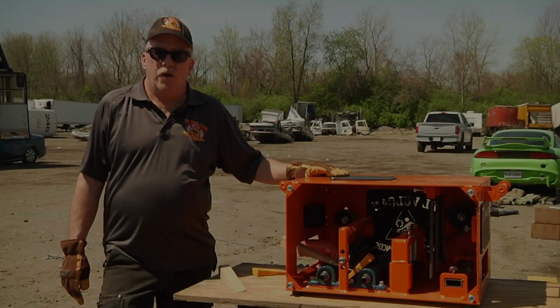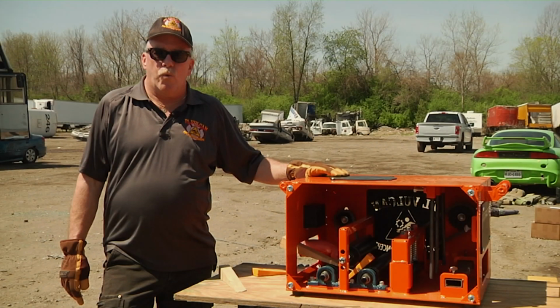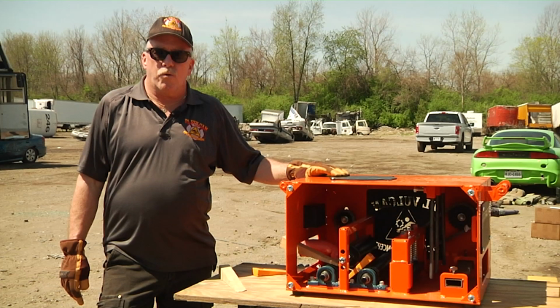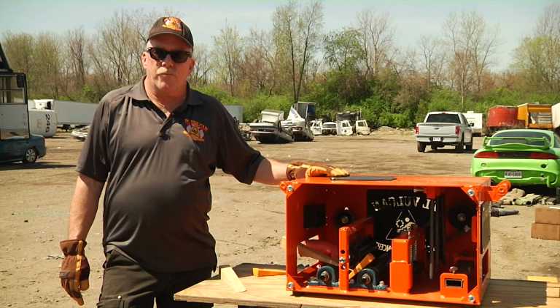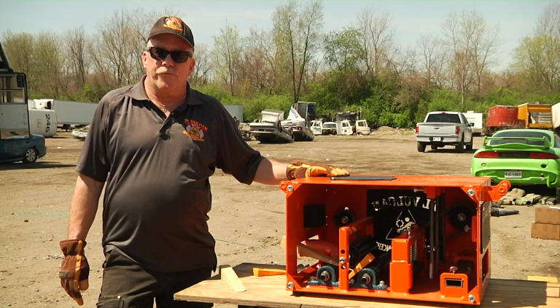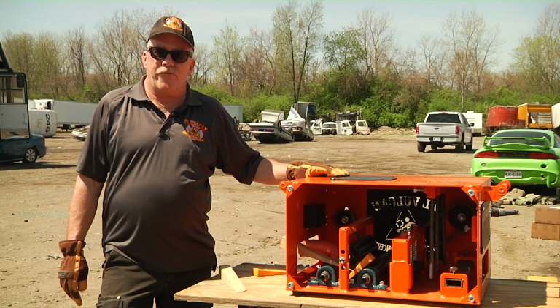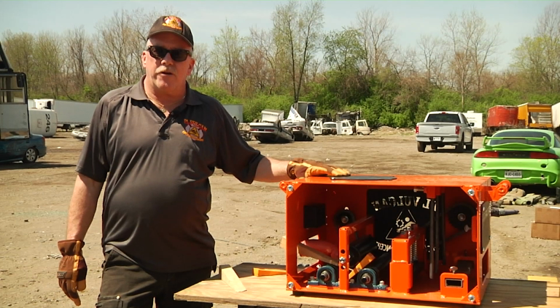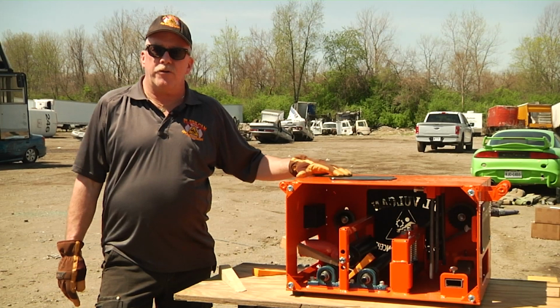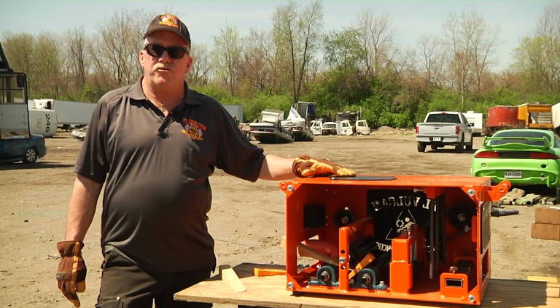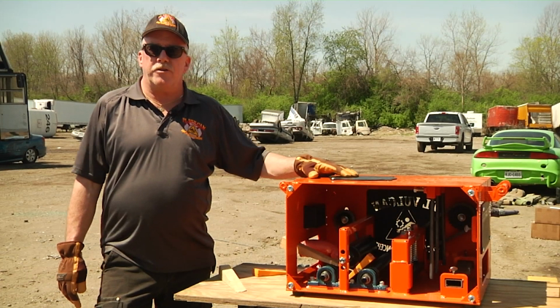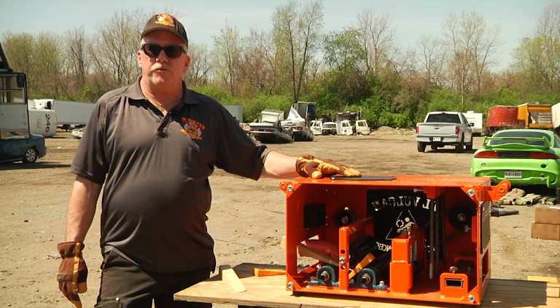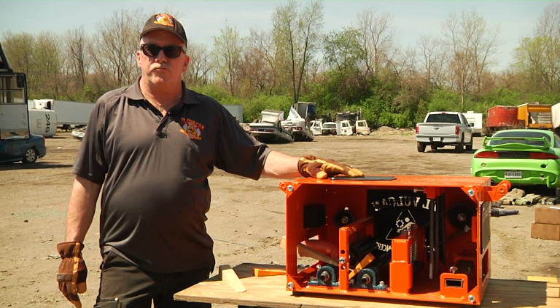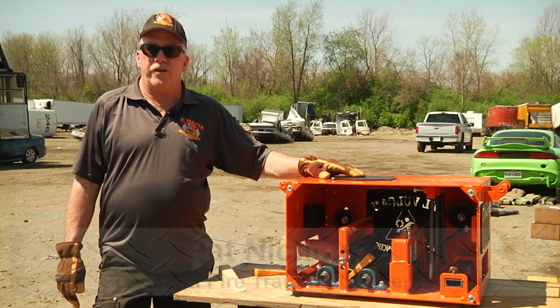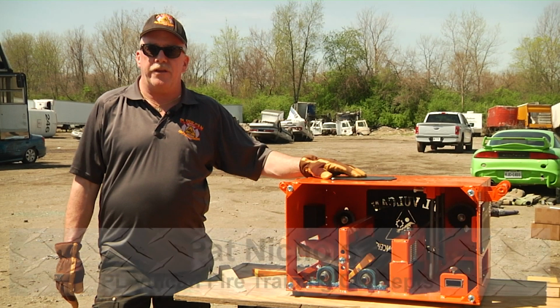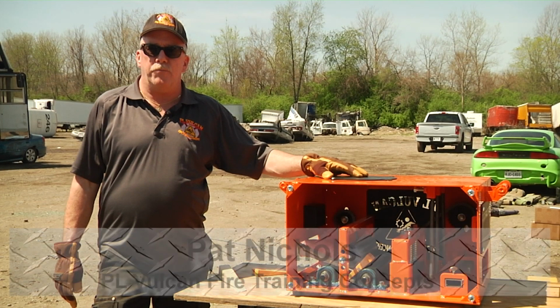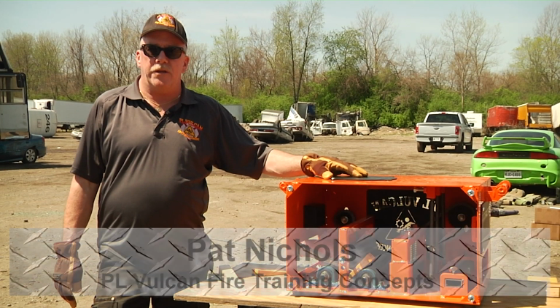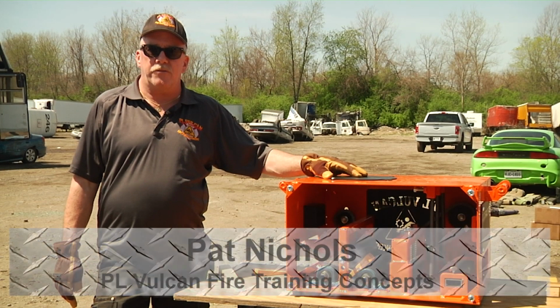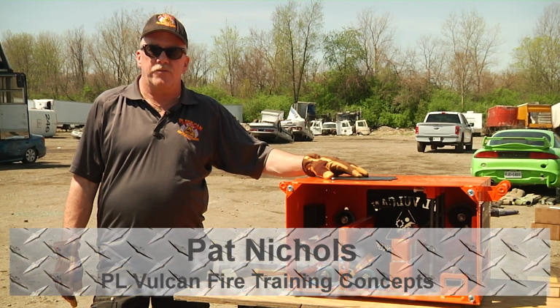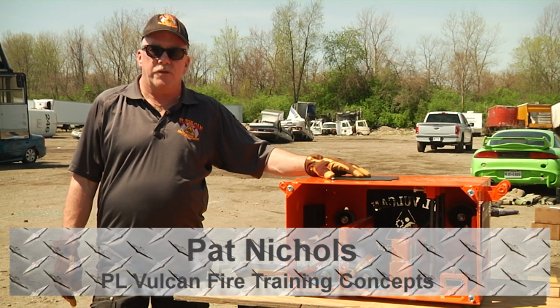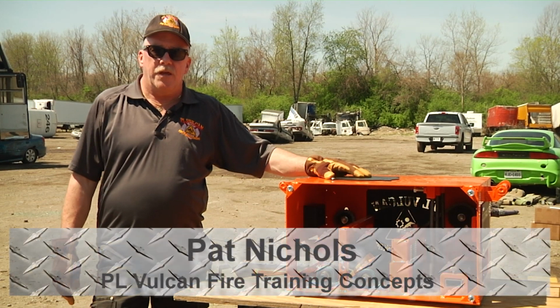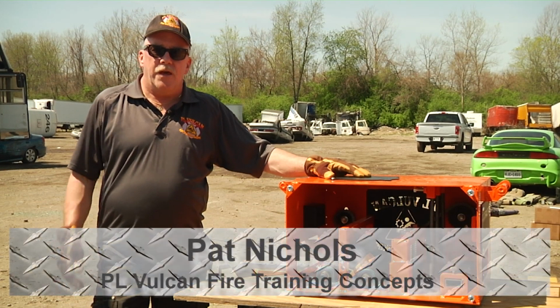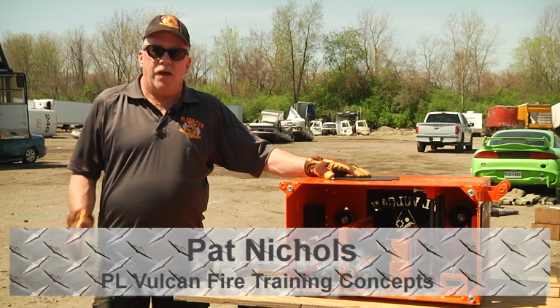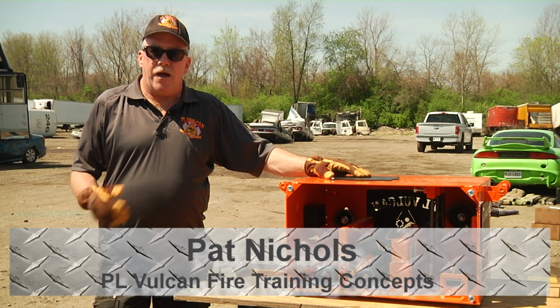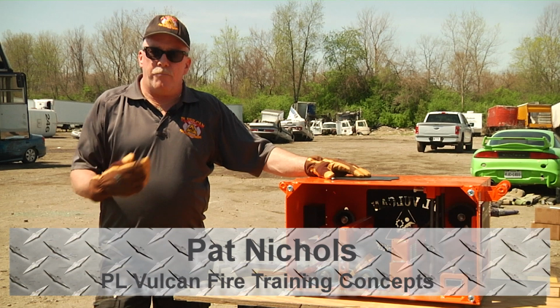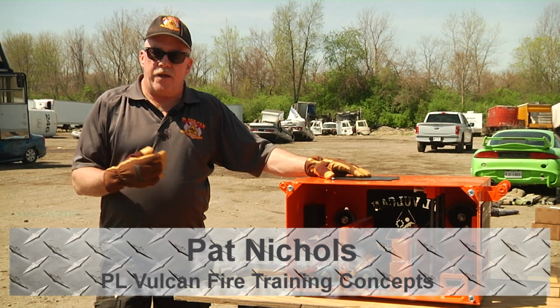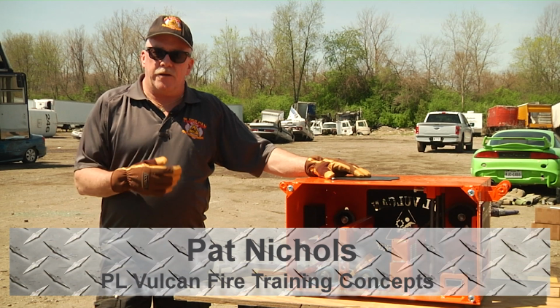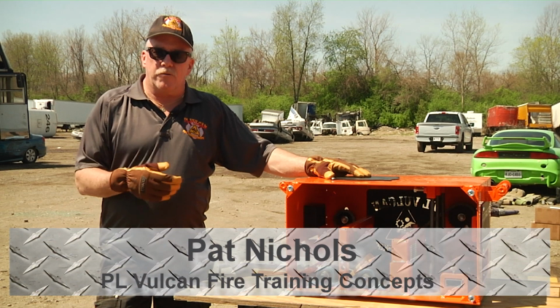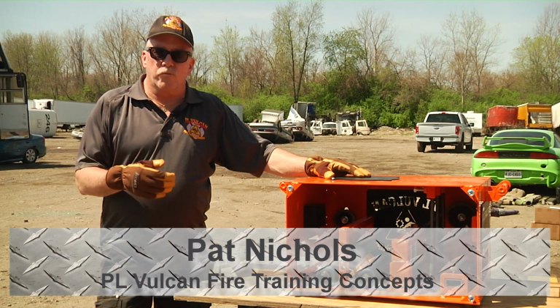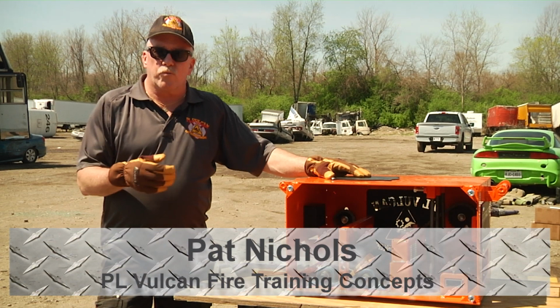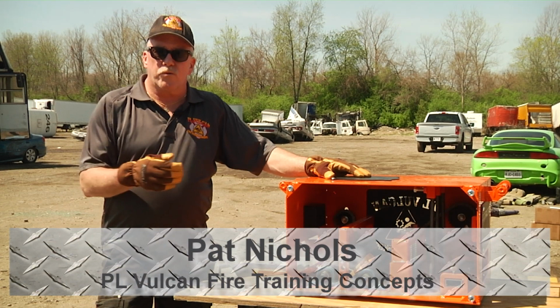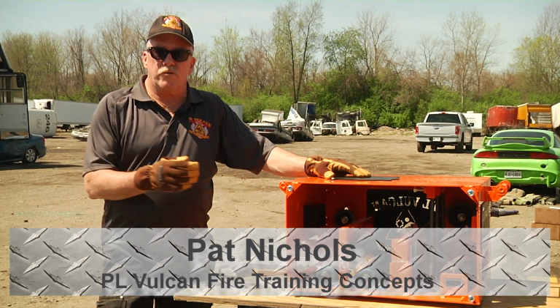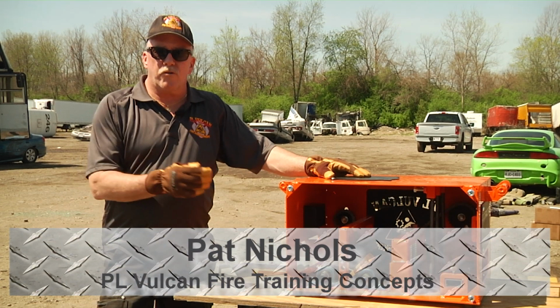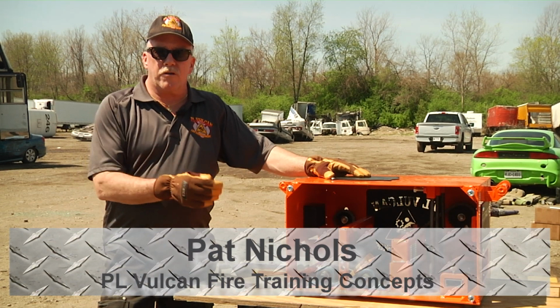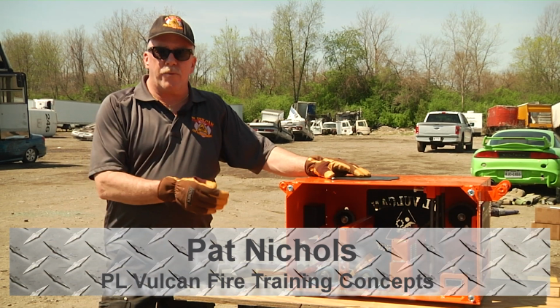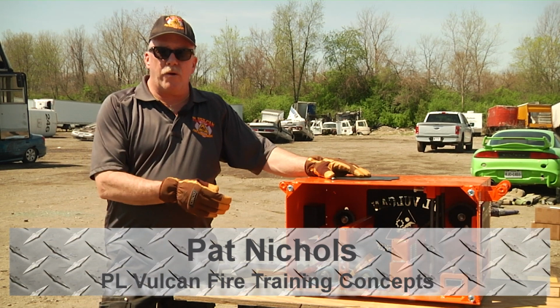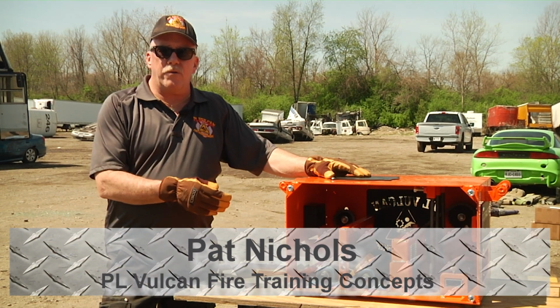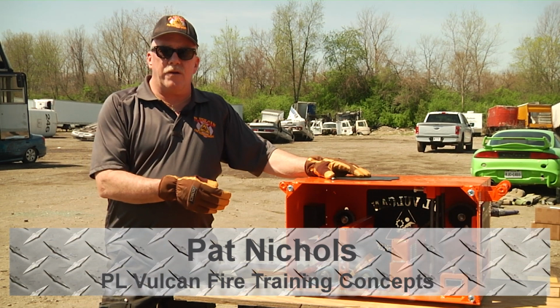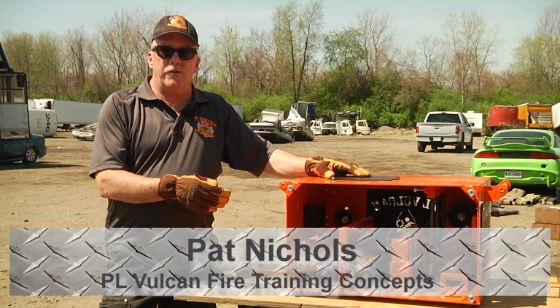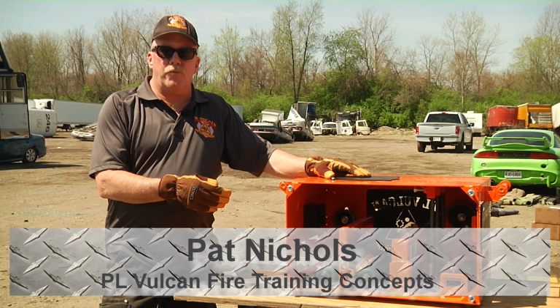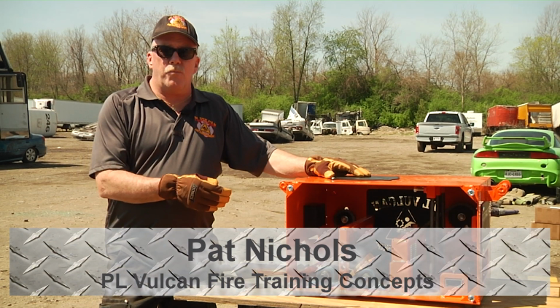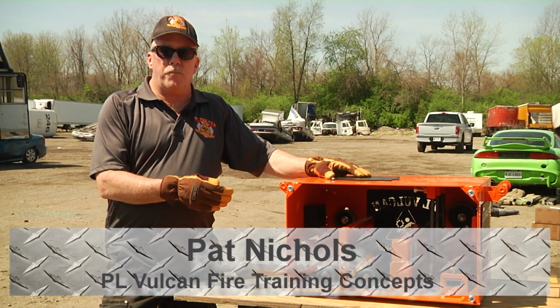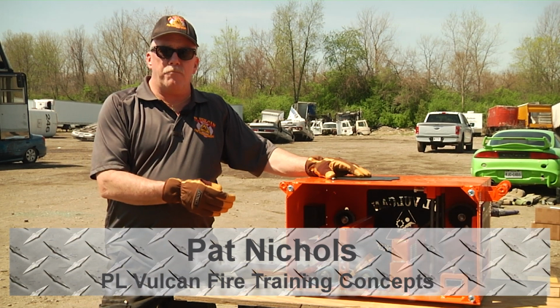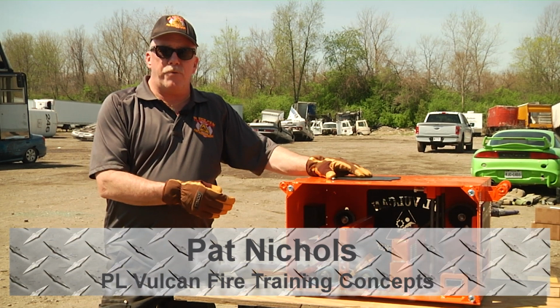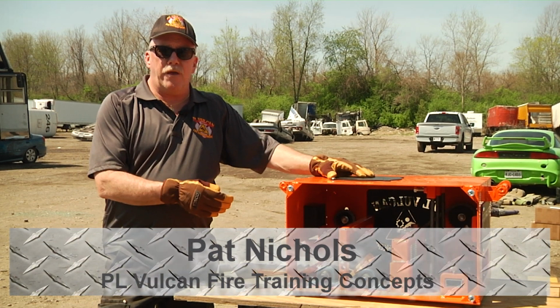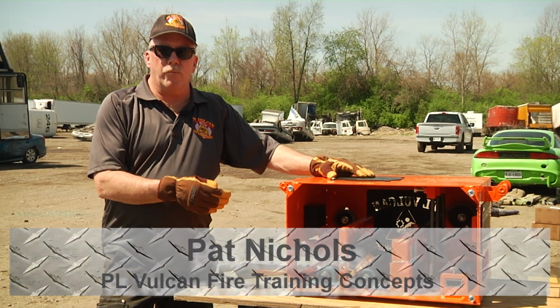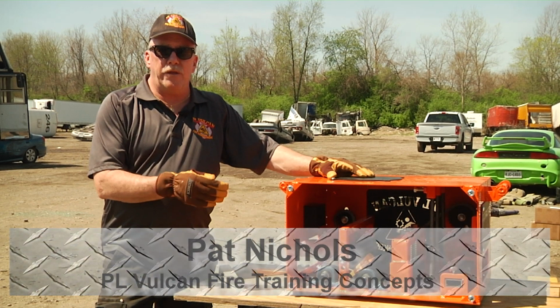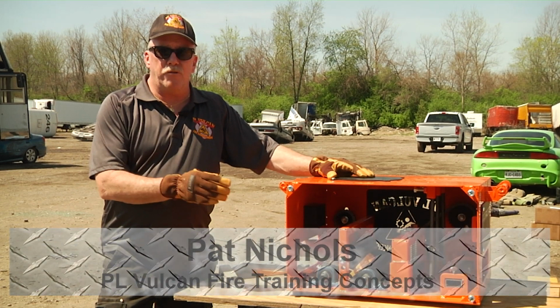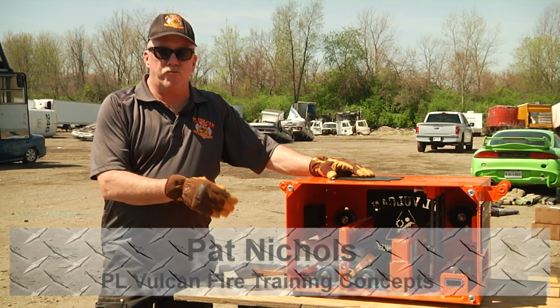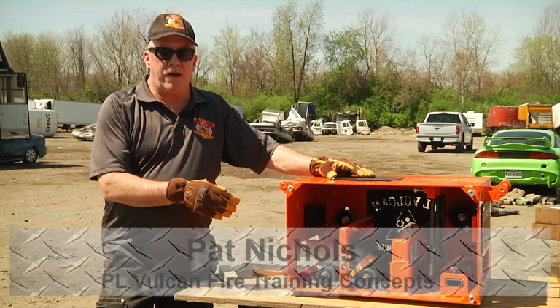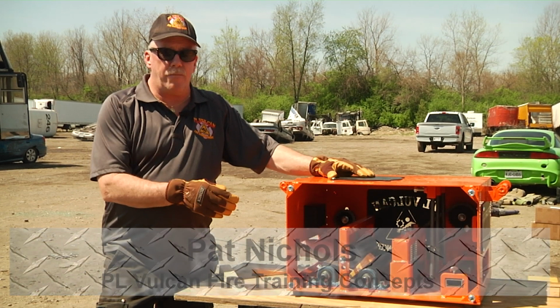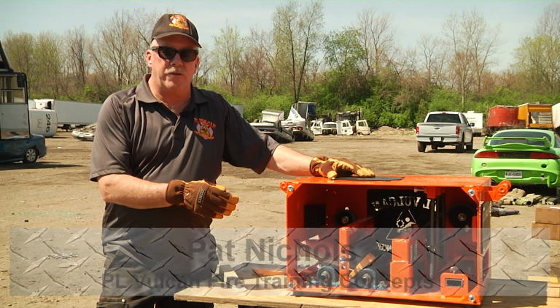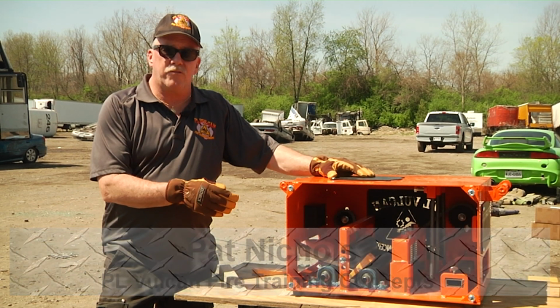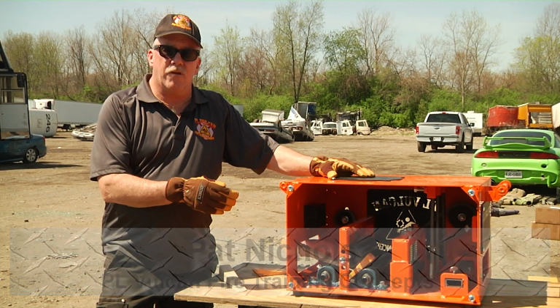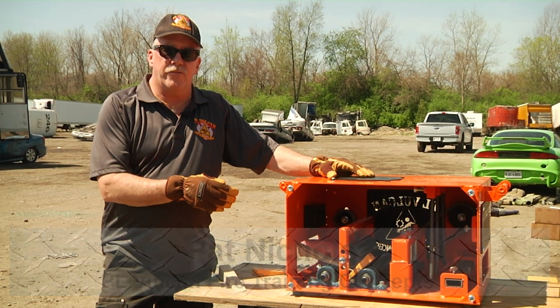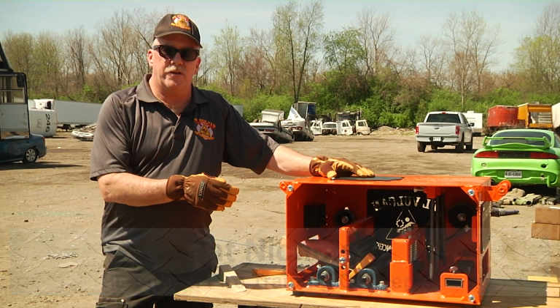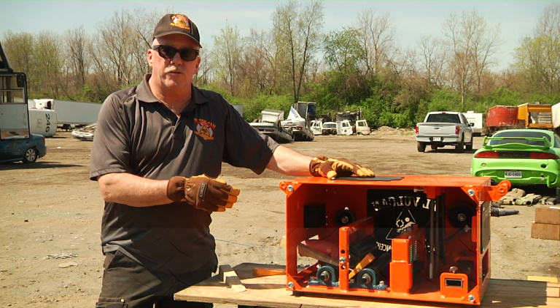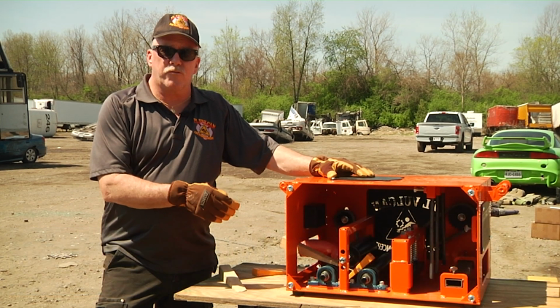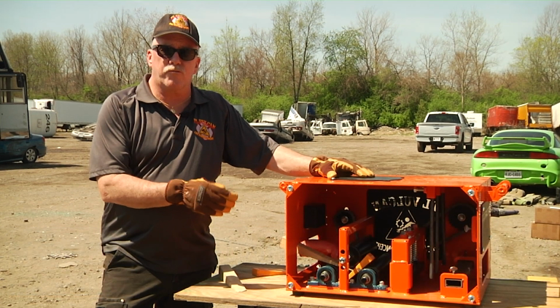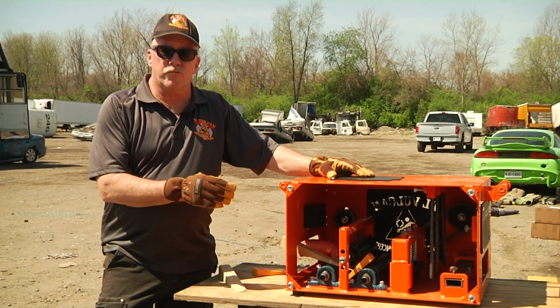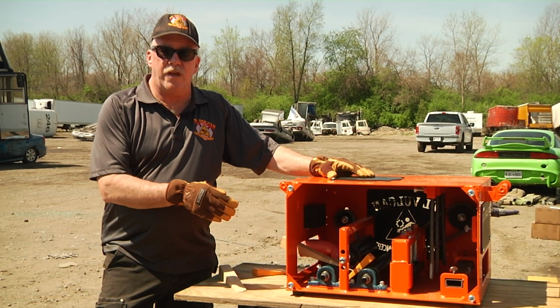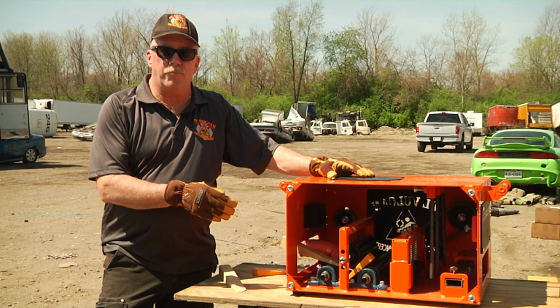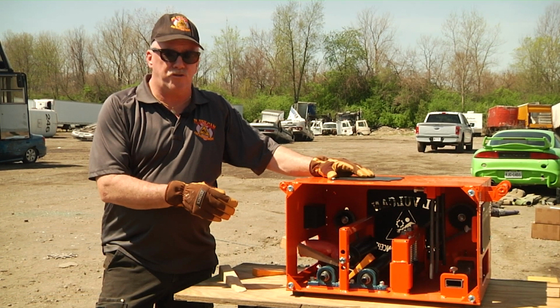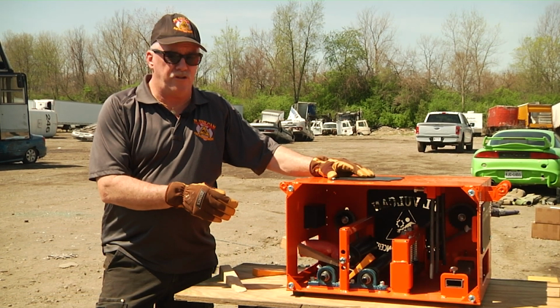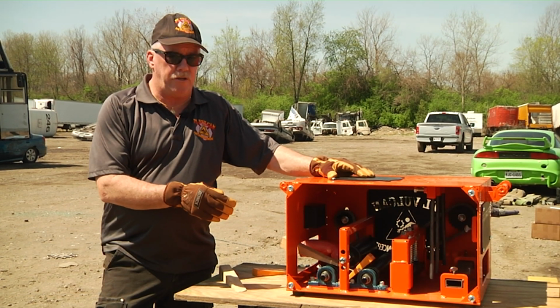Welcome to Fire Engineering Training Minutes. I'm Pat Nichols. We're going to talk about impalement and entrapments of an industrial type machine.